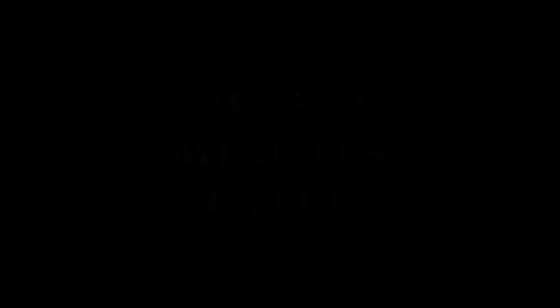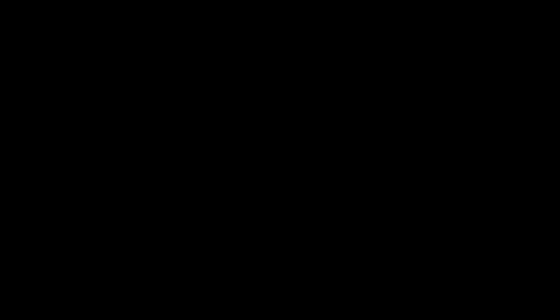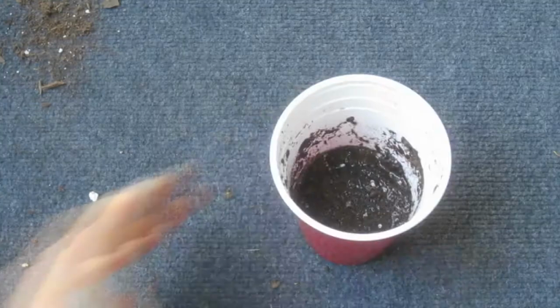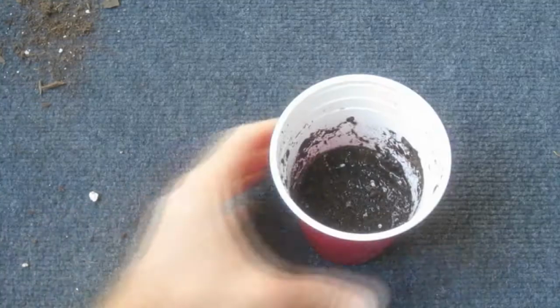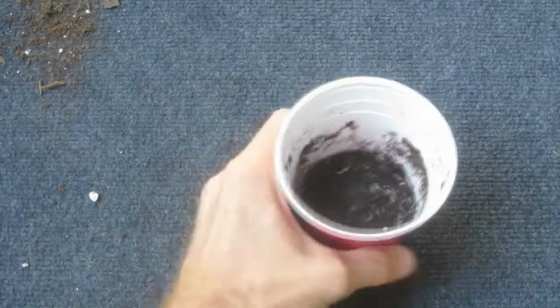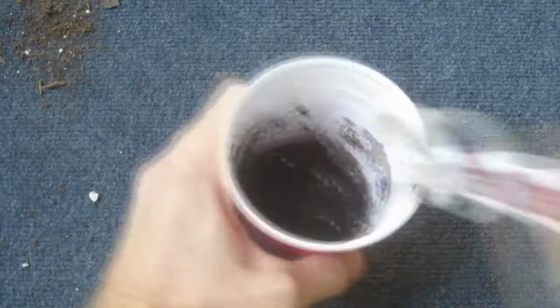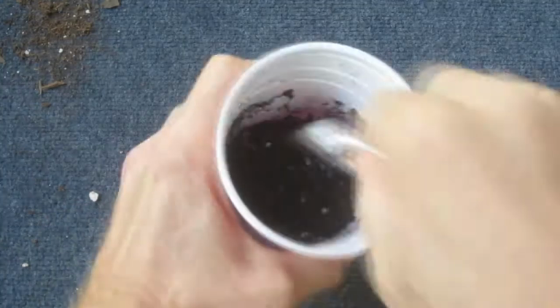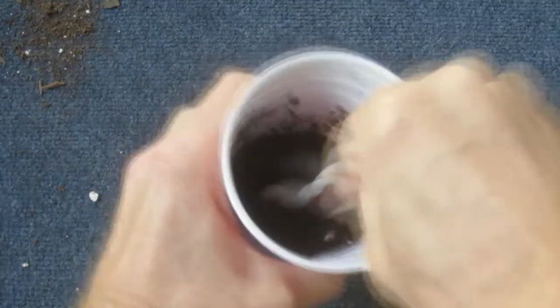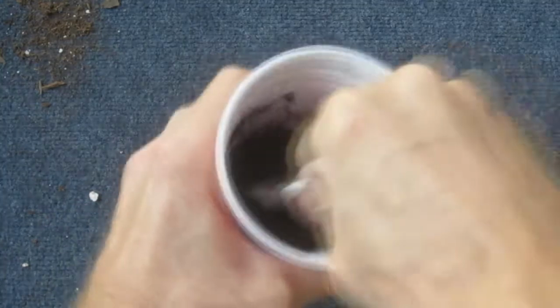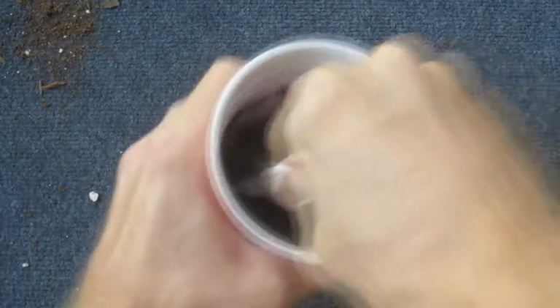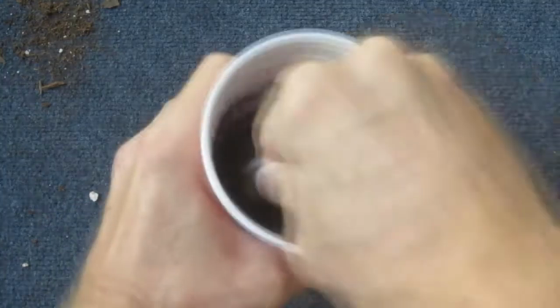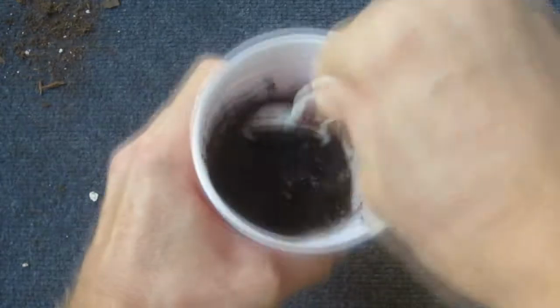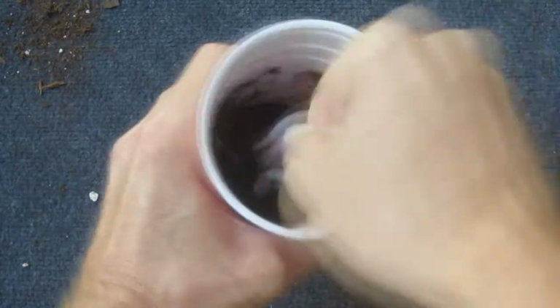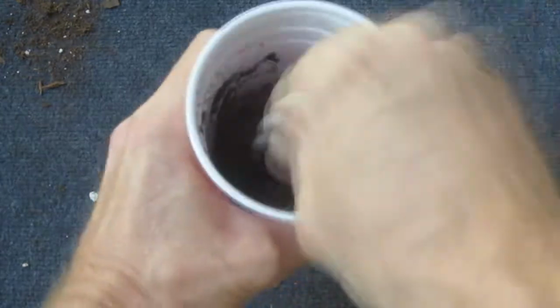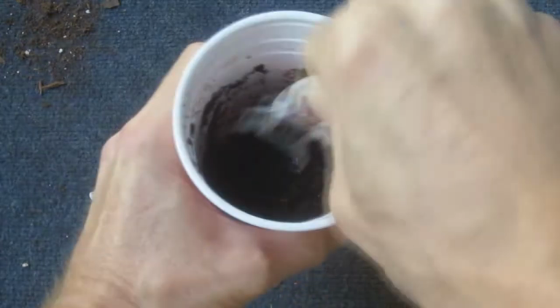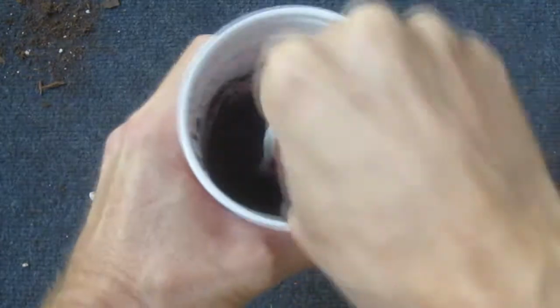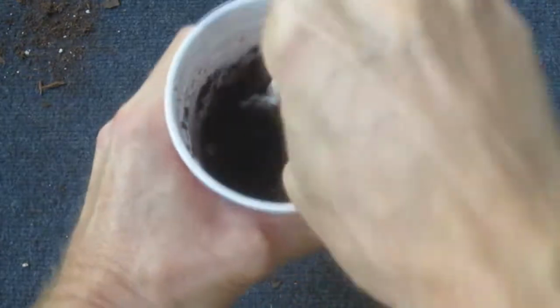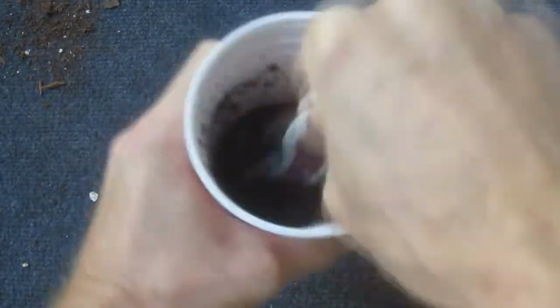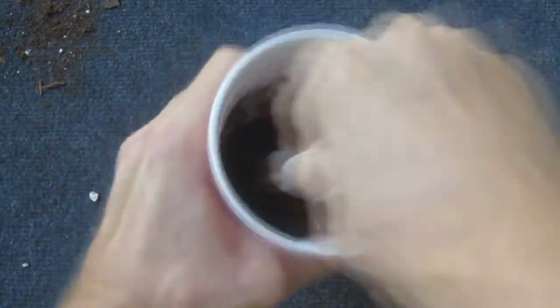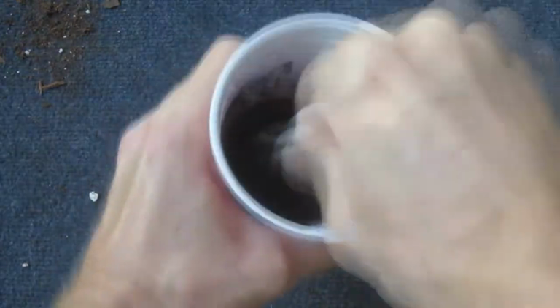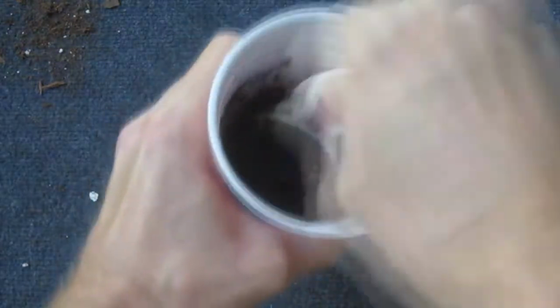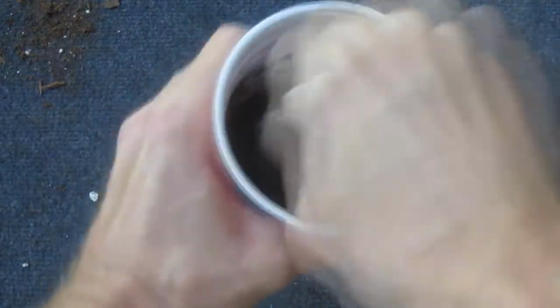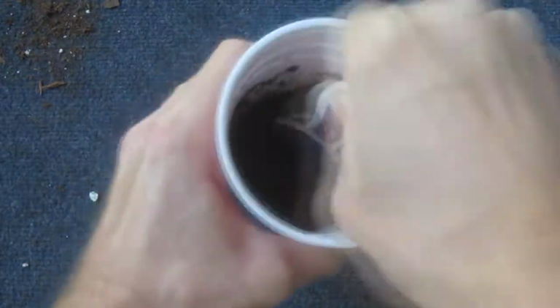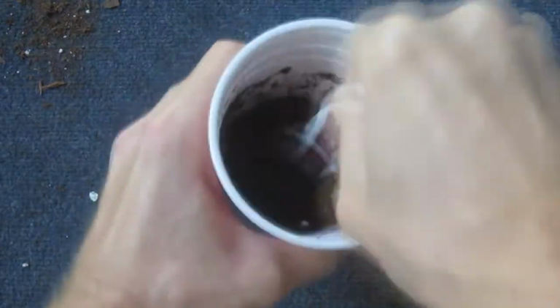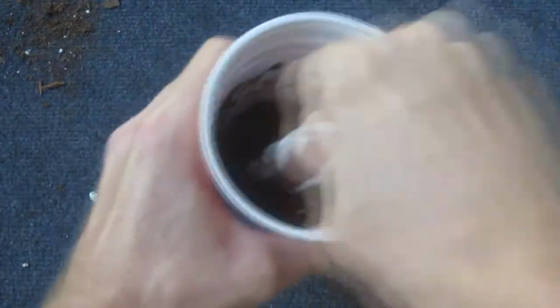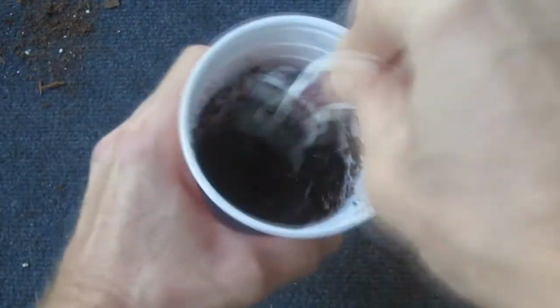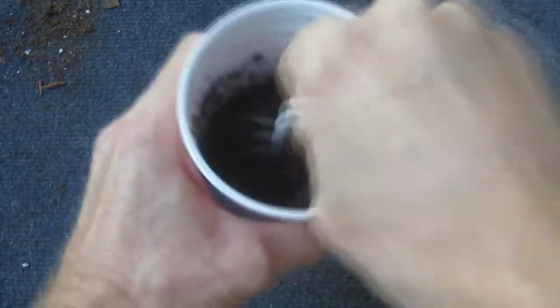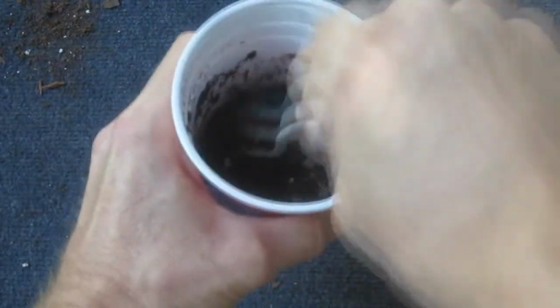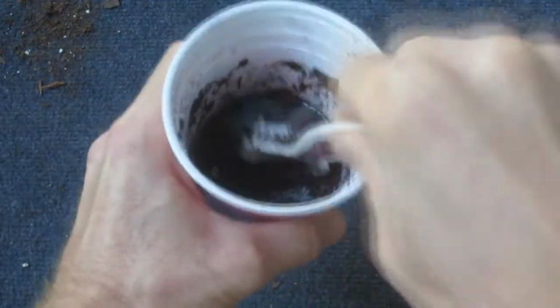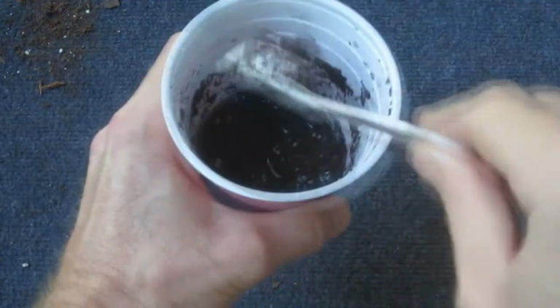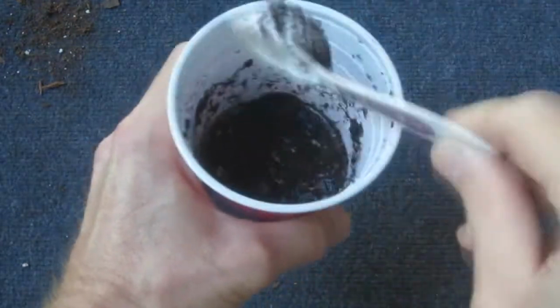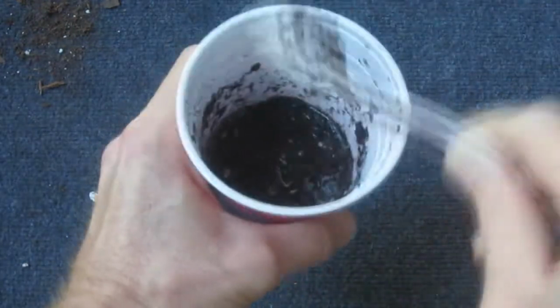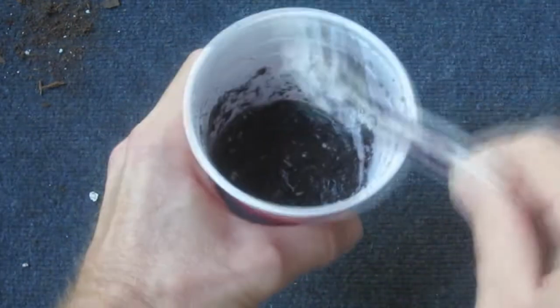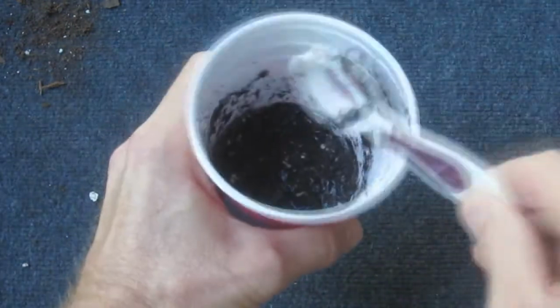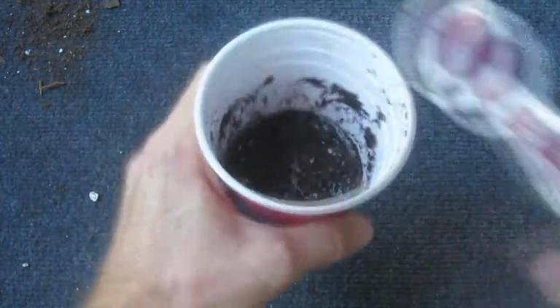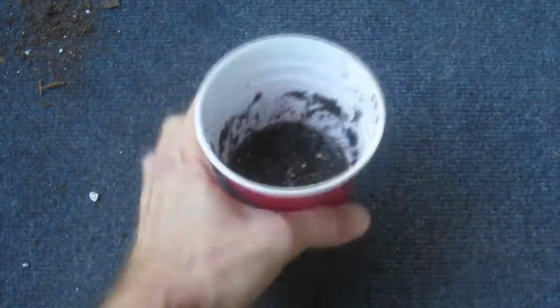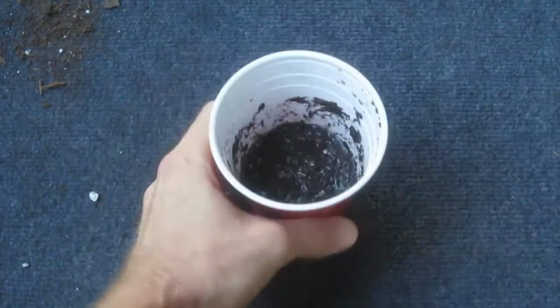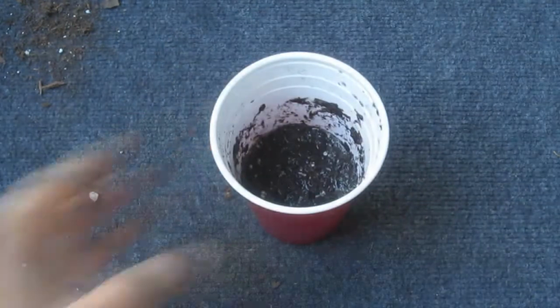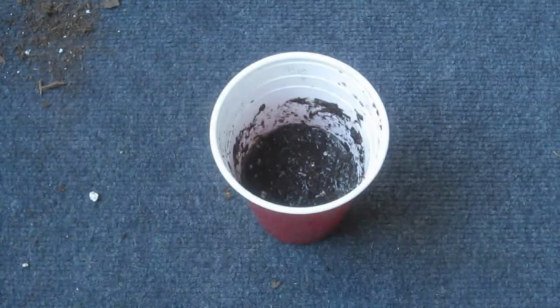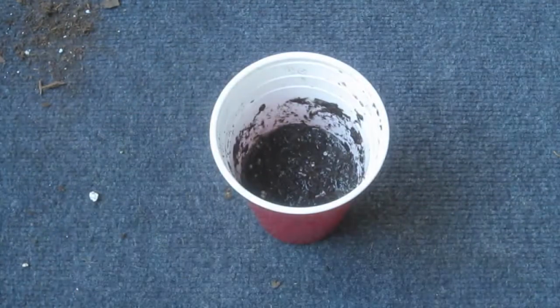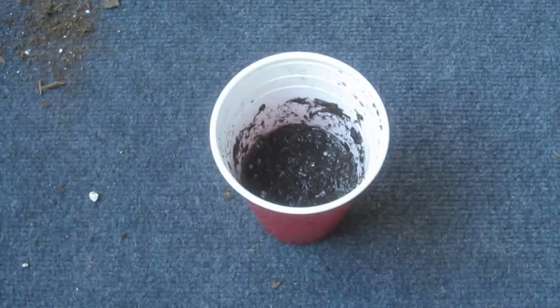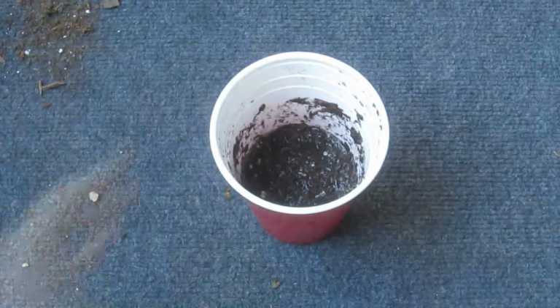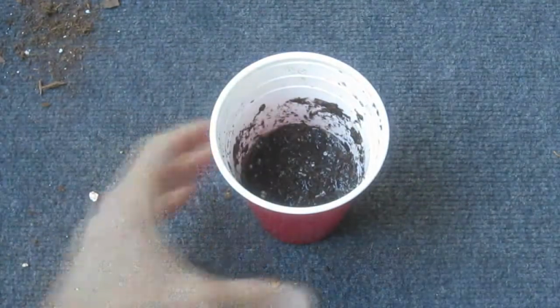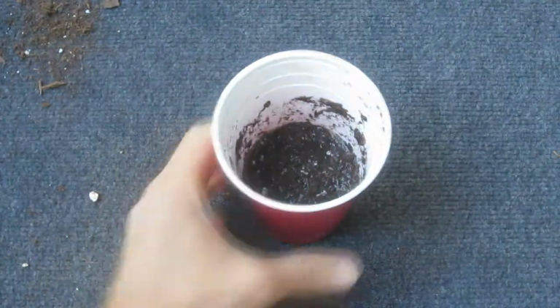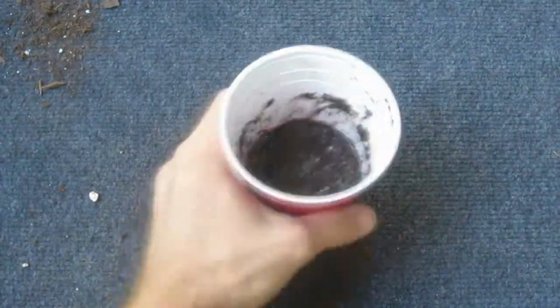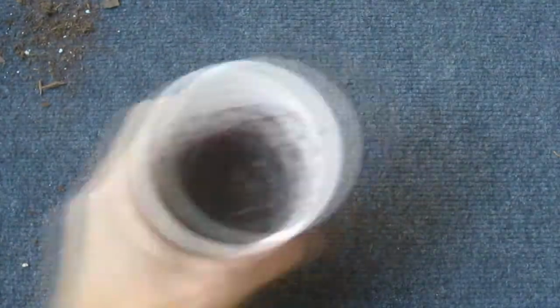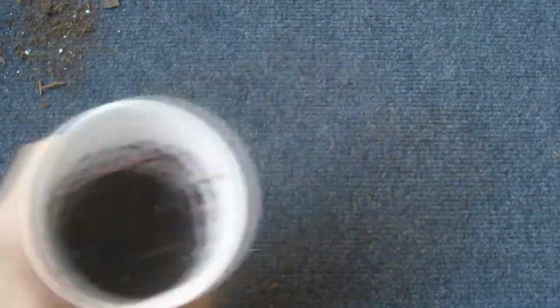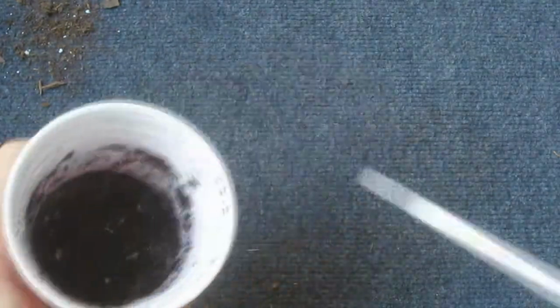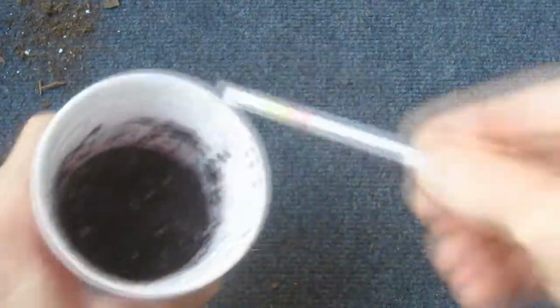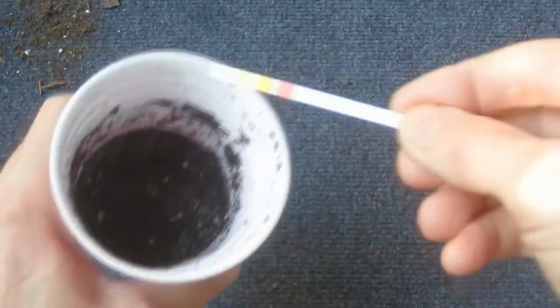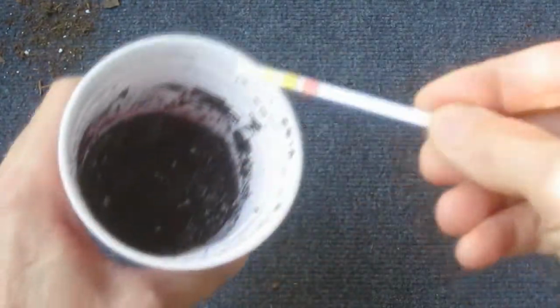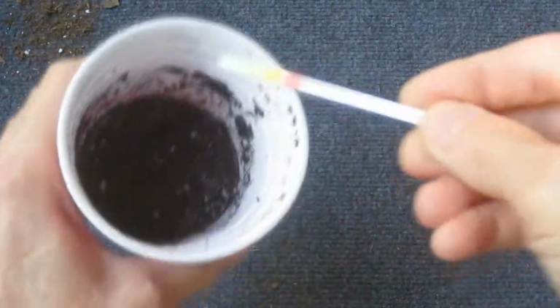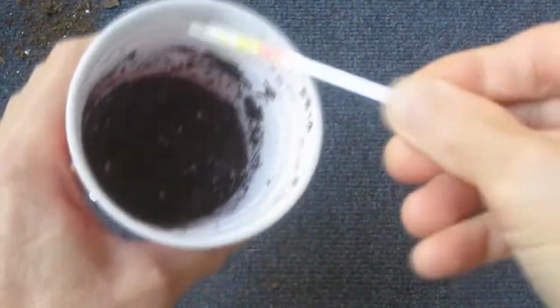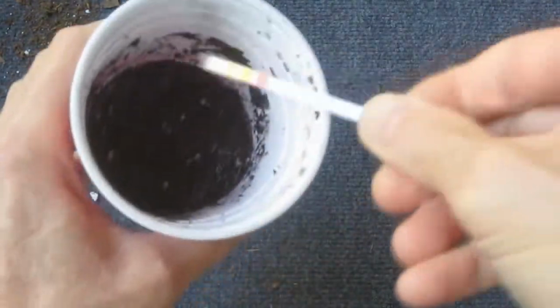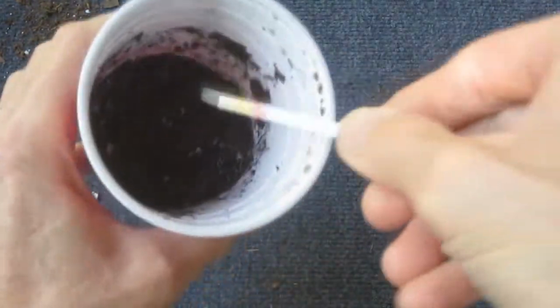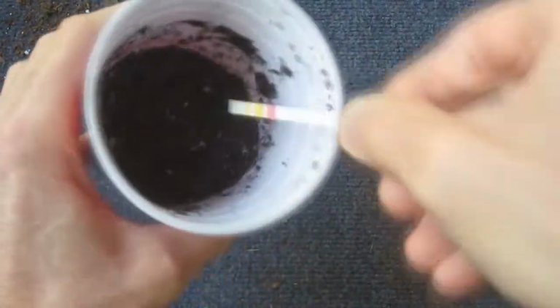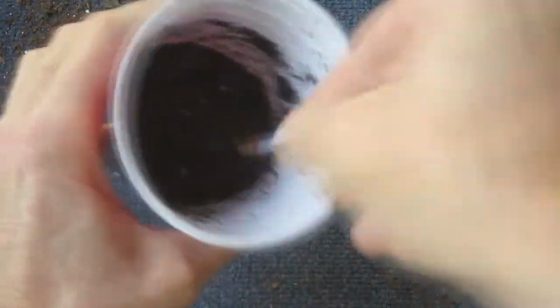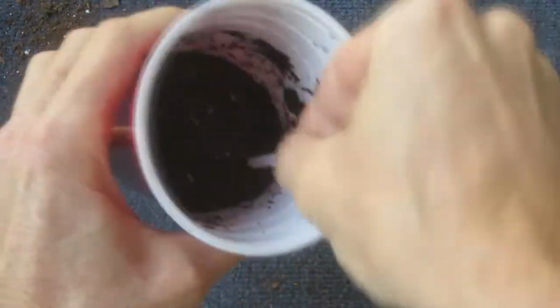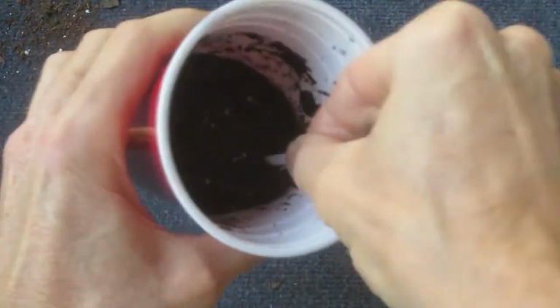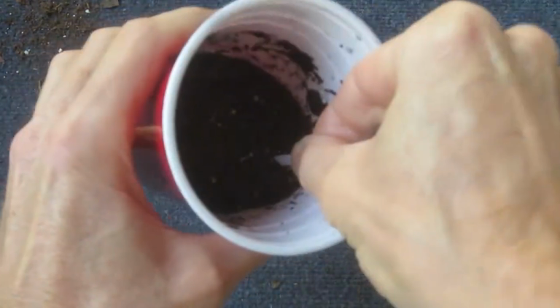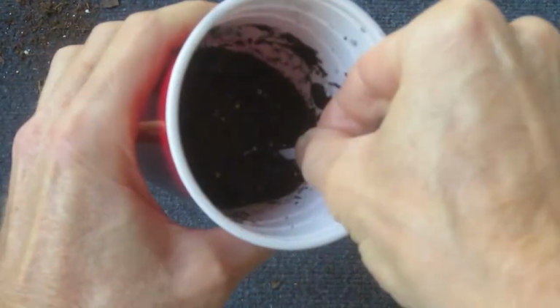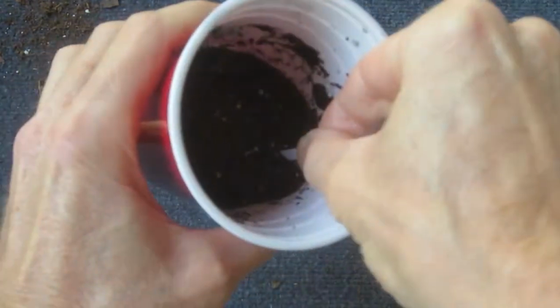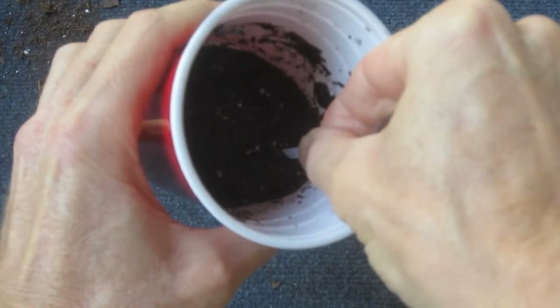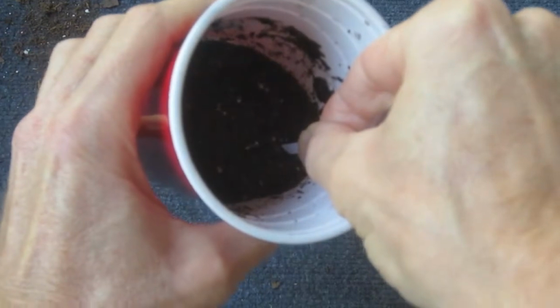Stir thoroughly and let the mixture stand for at least 20 minutes. Mix again for 10 seconds and then let the solution briefly settle. Insert the test strip for three seconds.